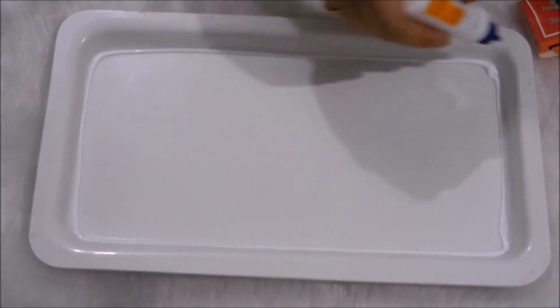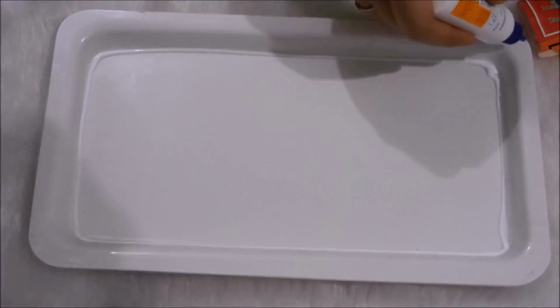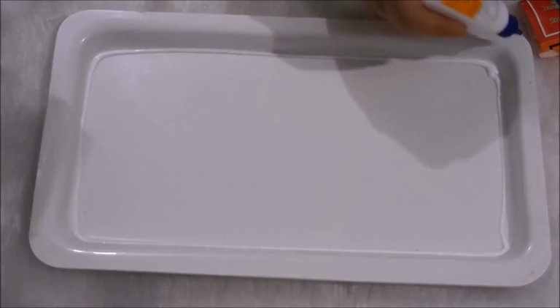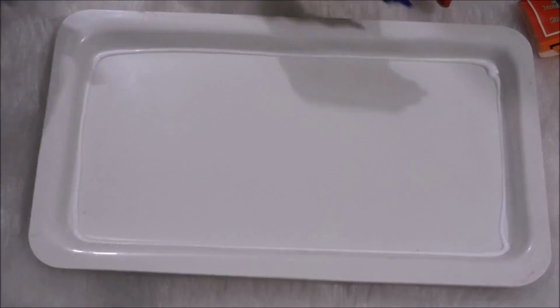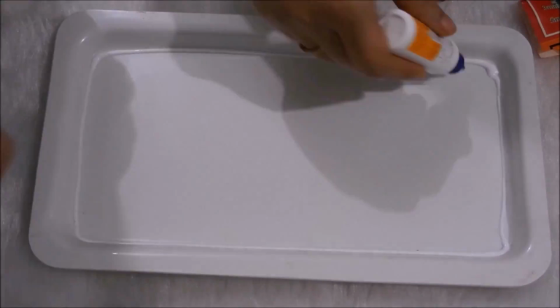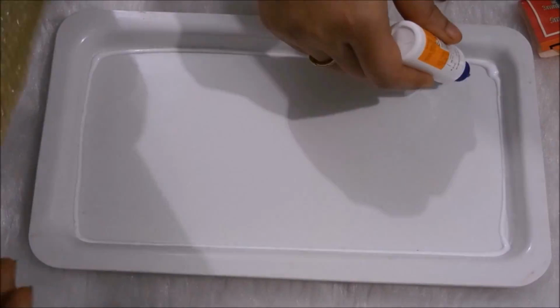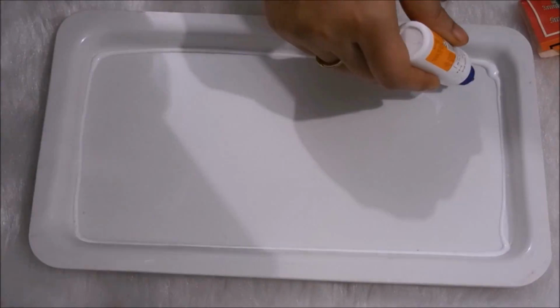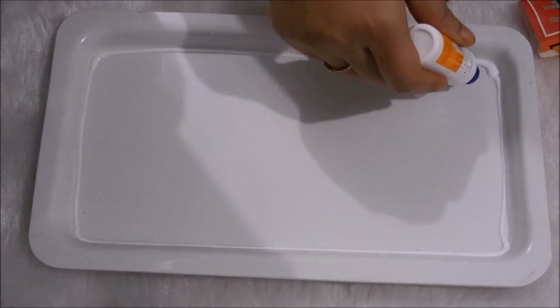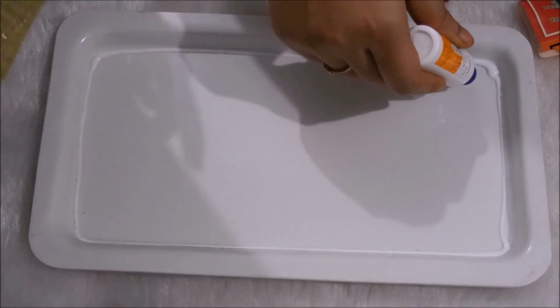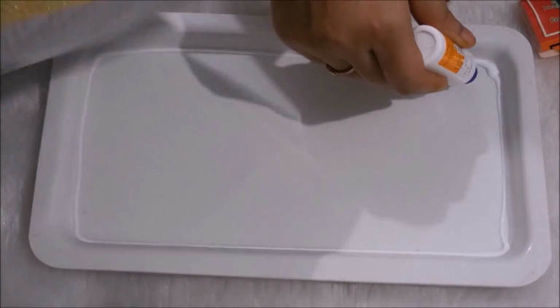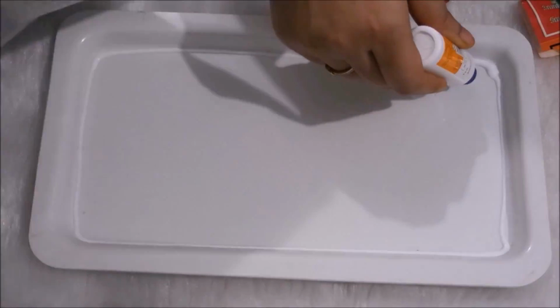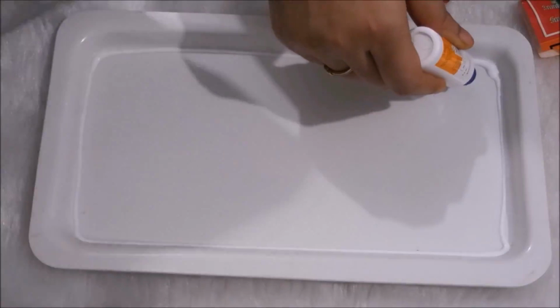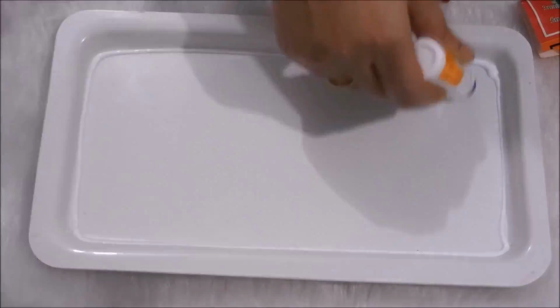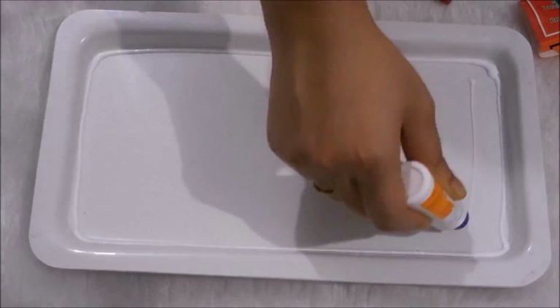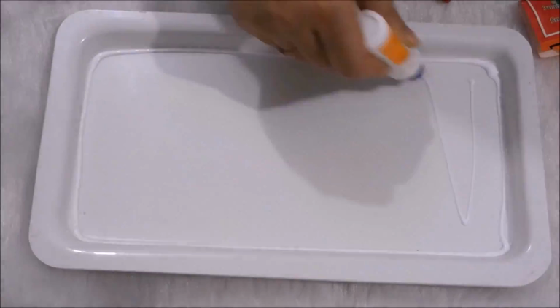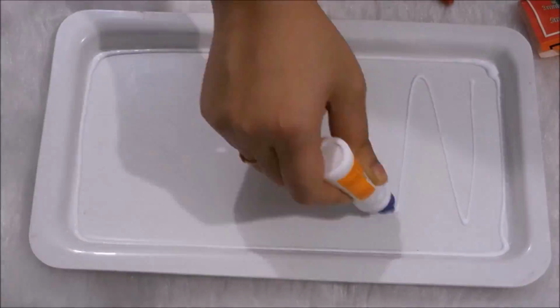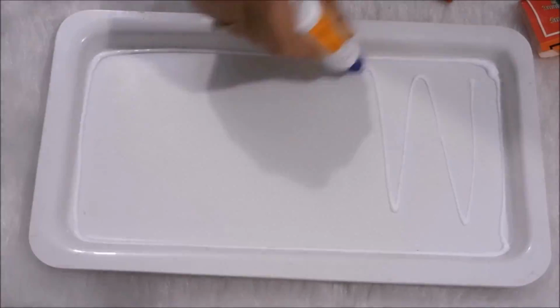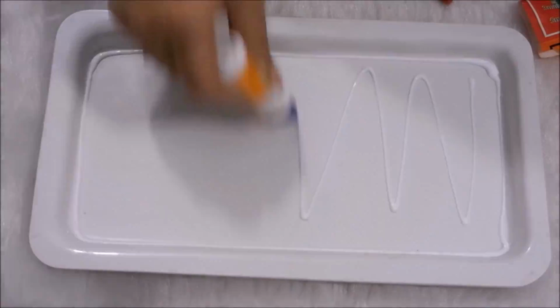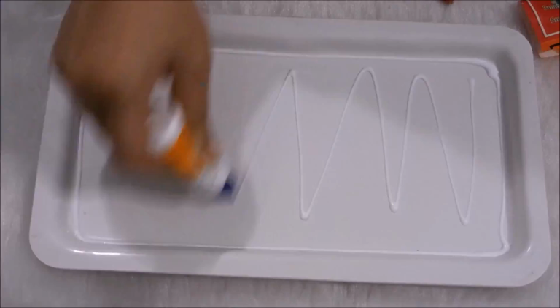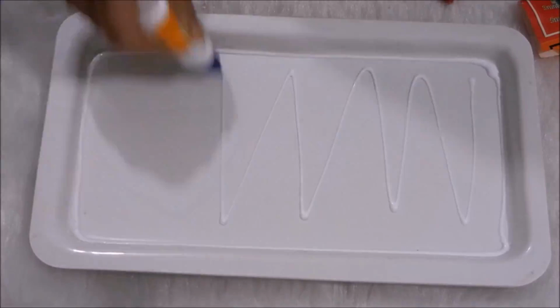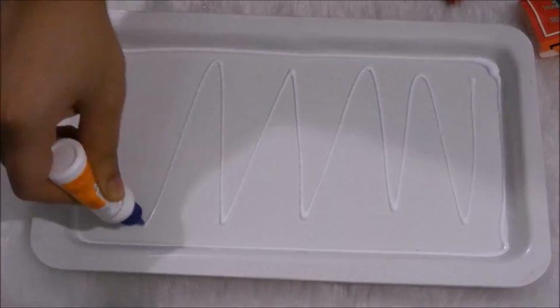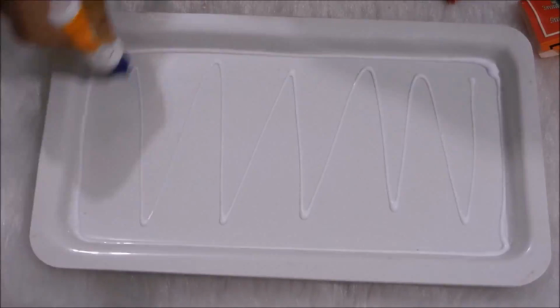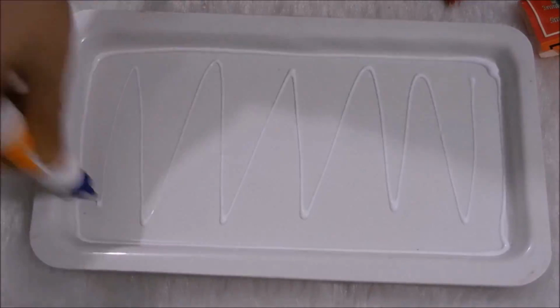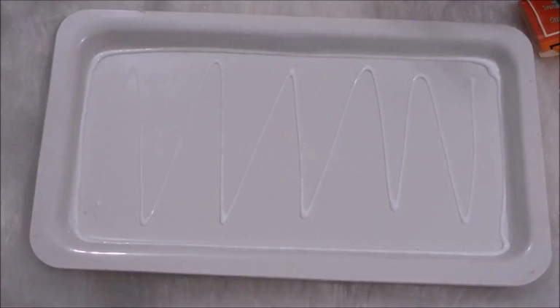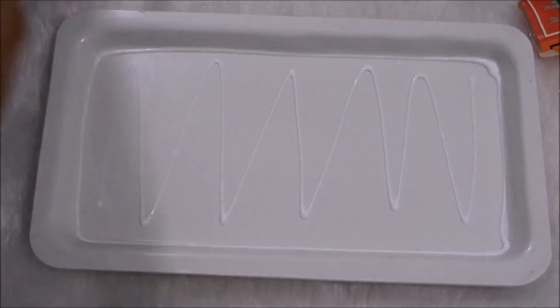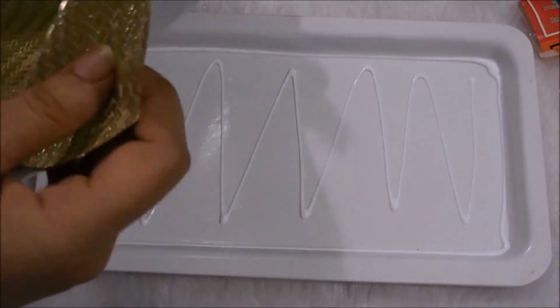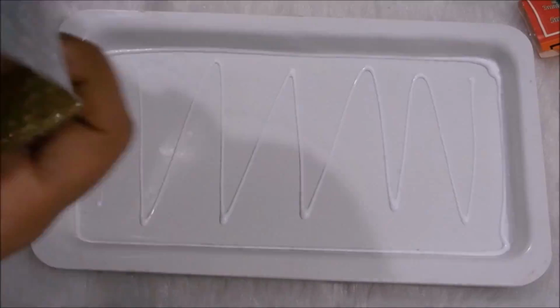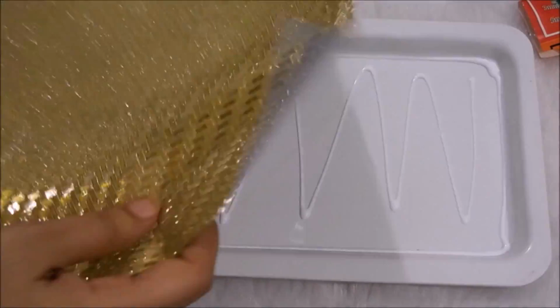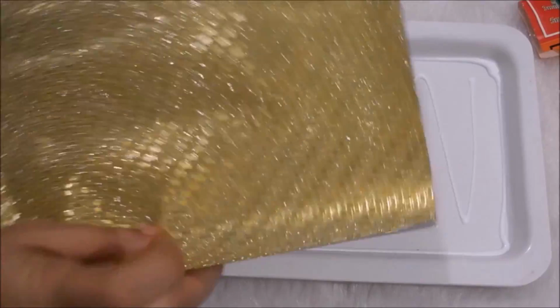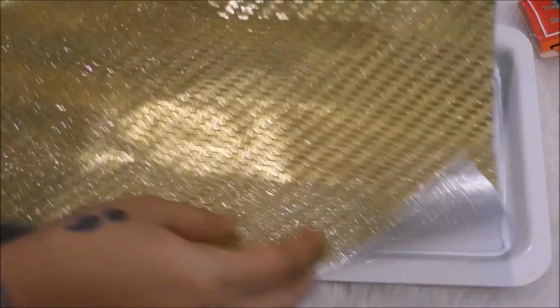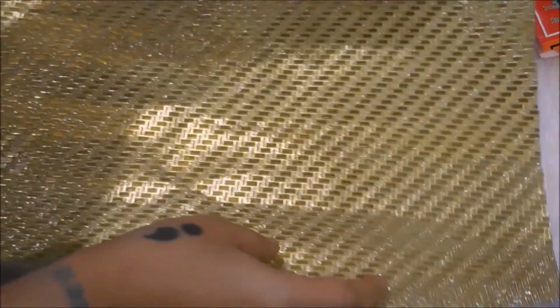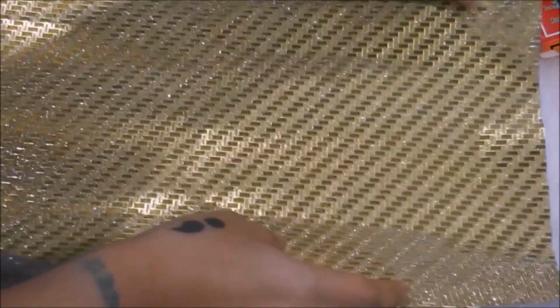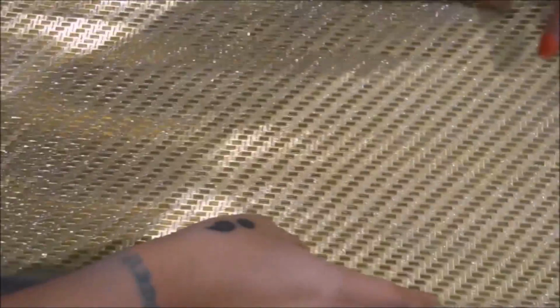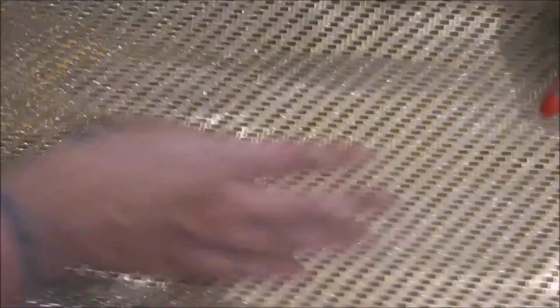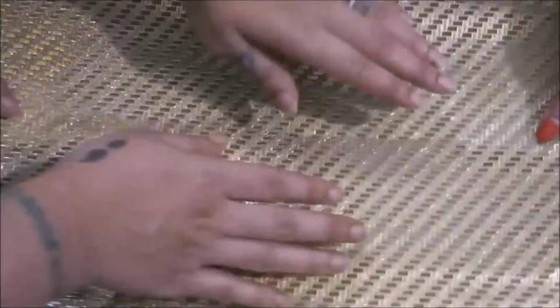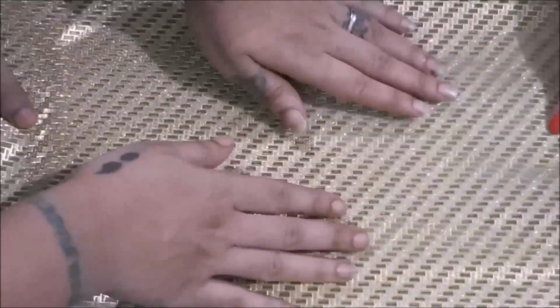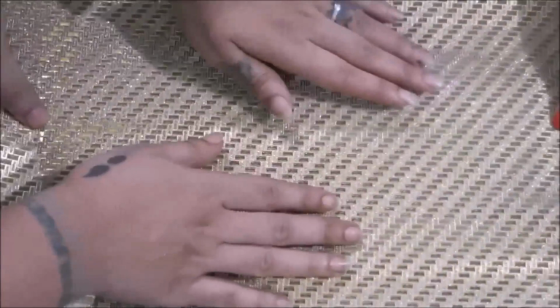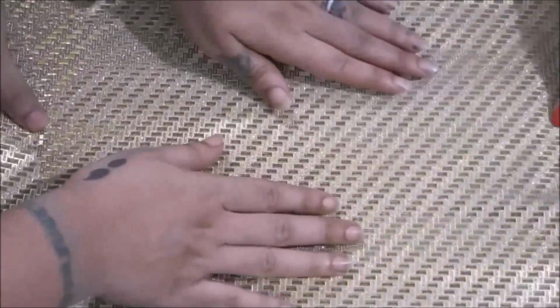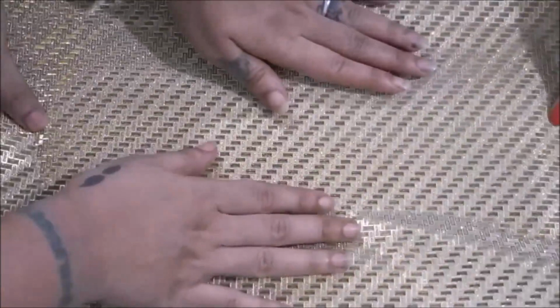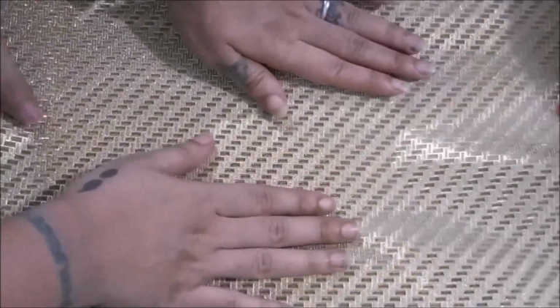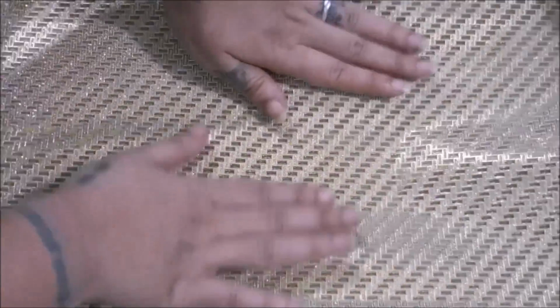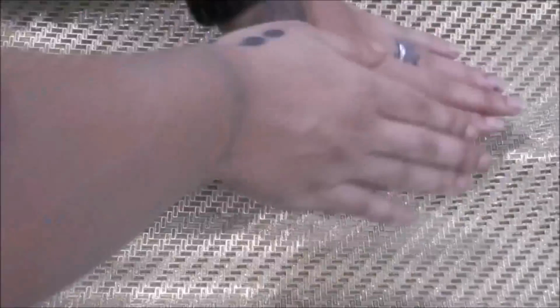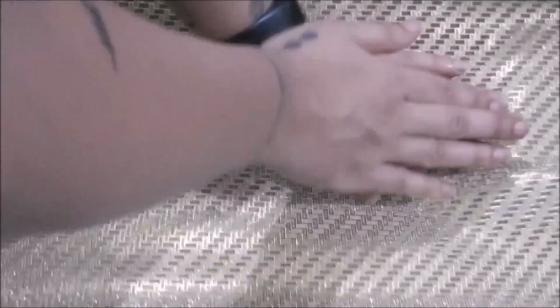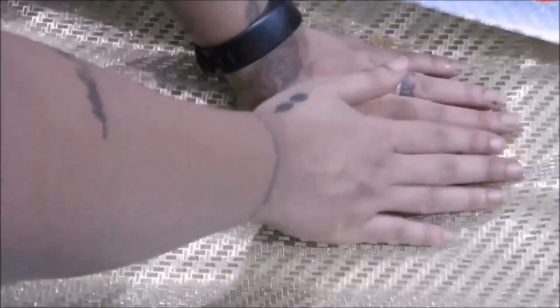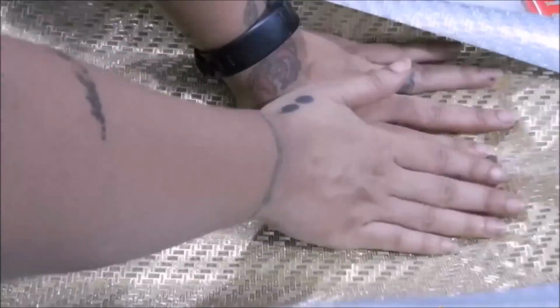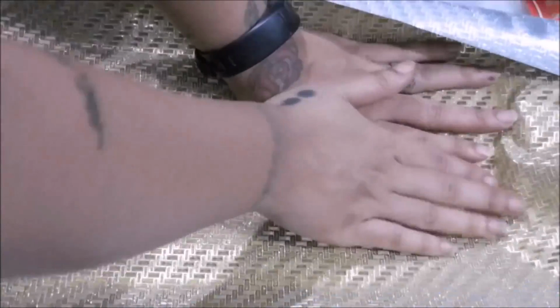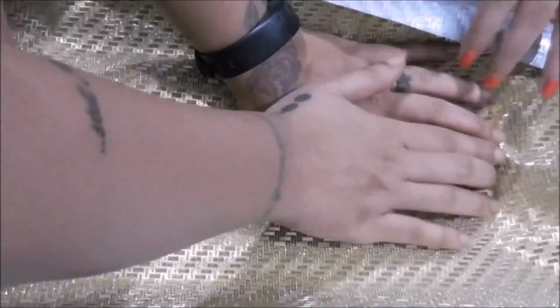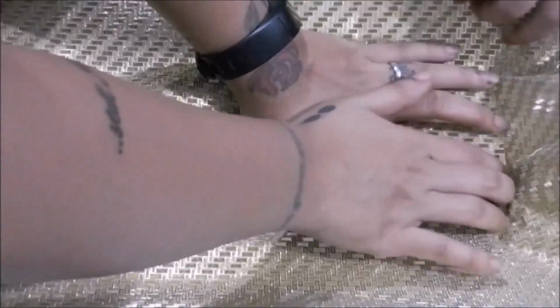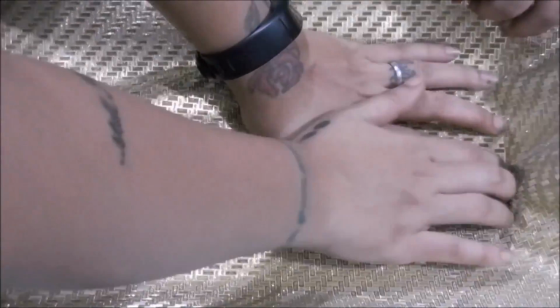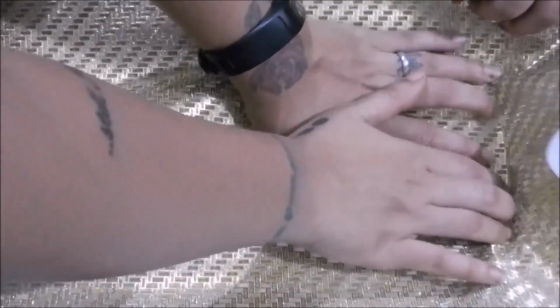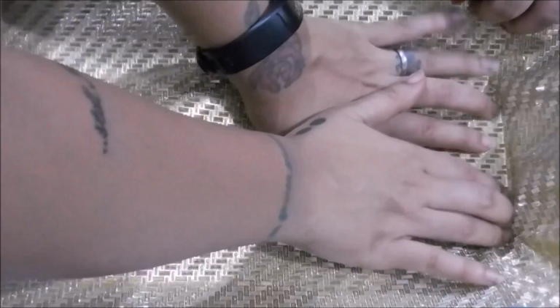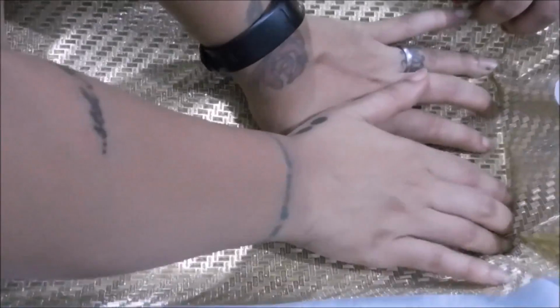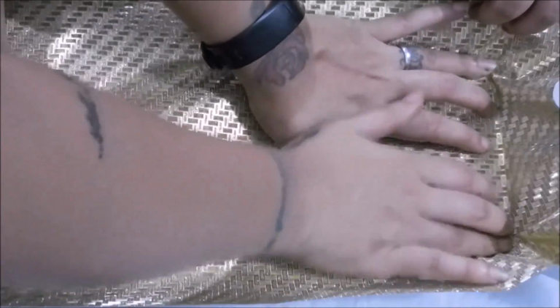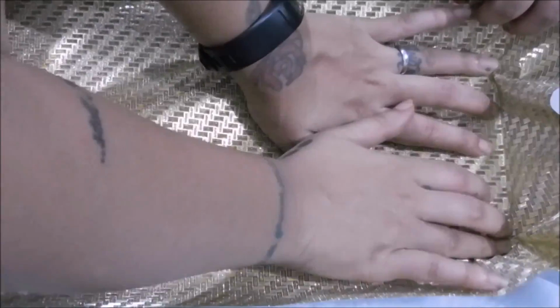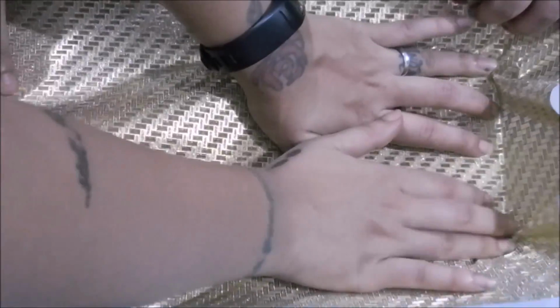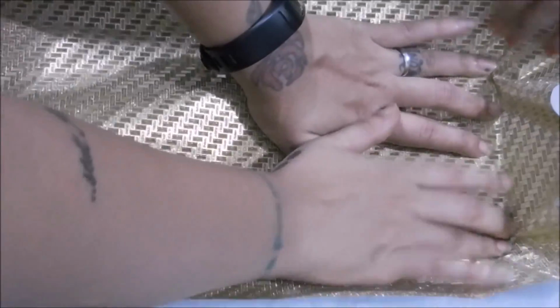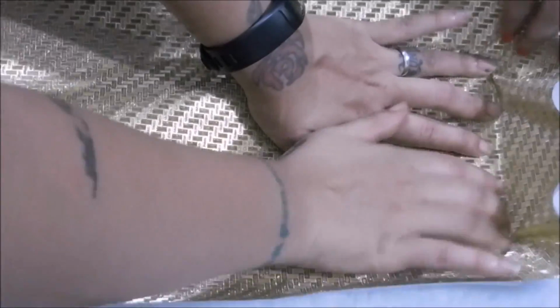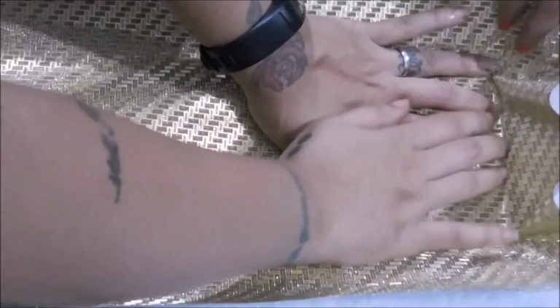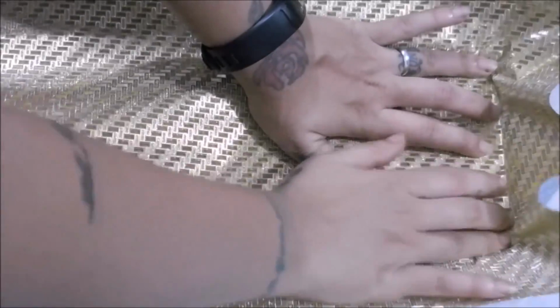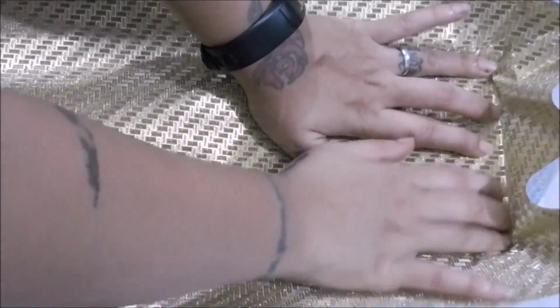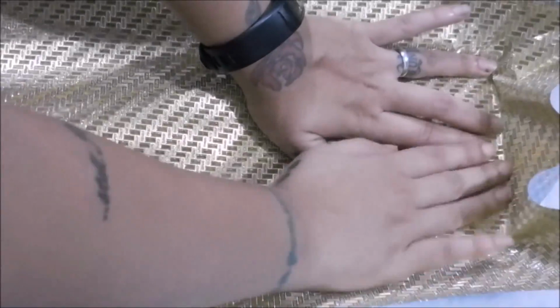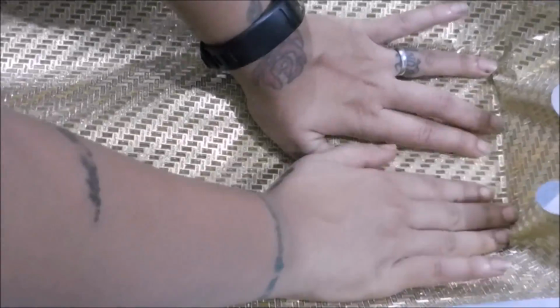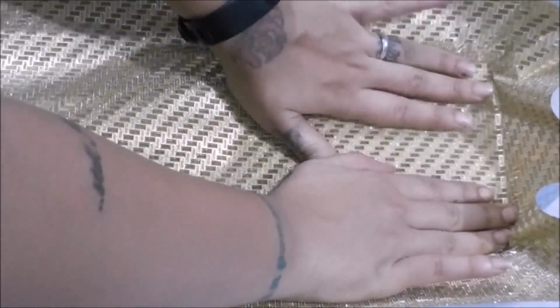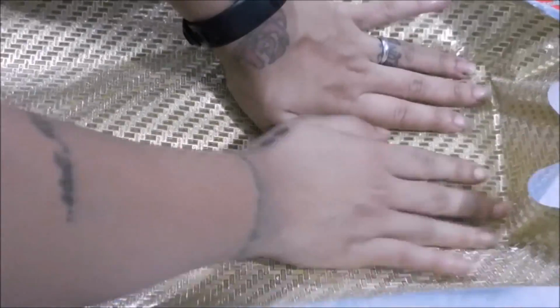I am going to start with sticking the paper on the tray and I would leave it for drying for some time.